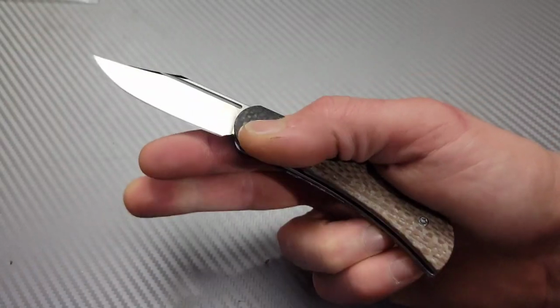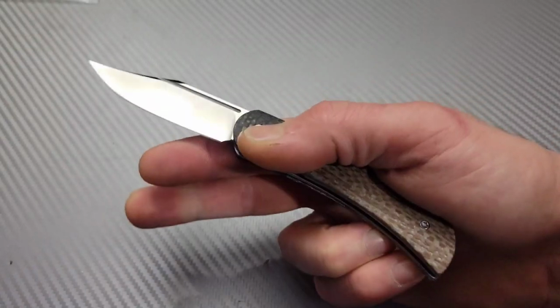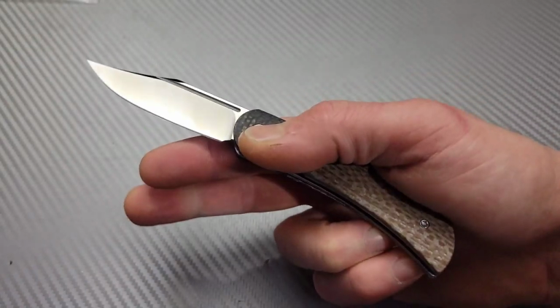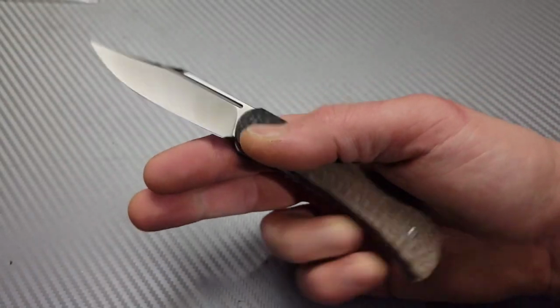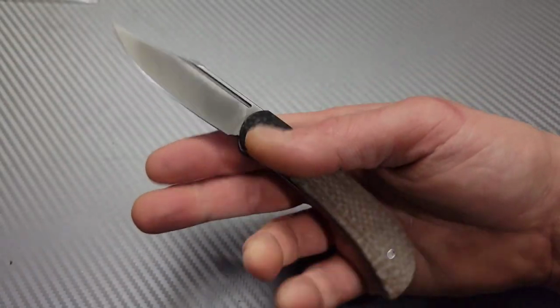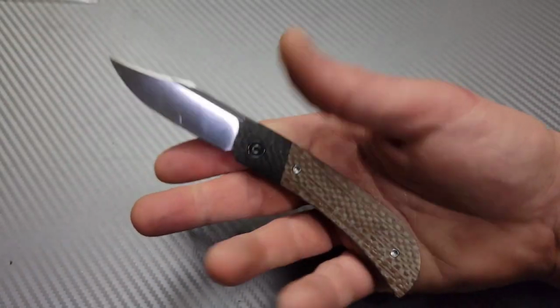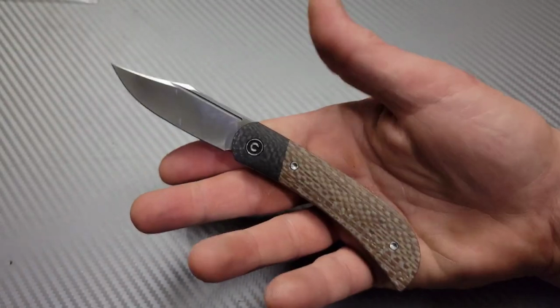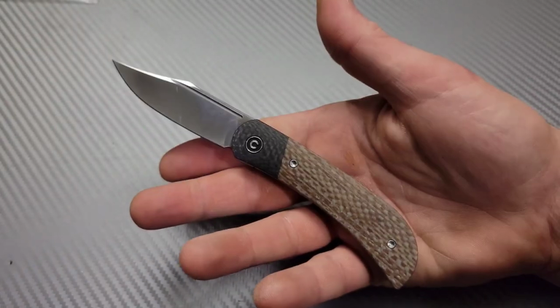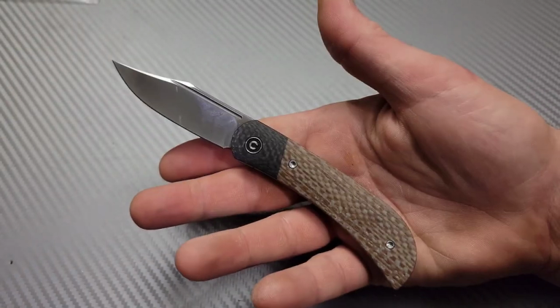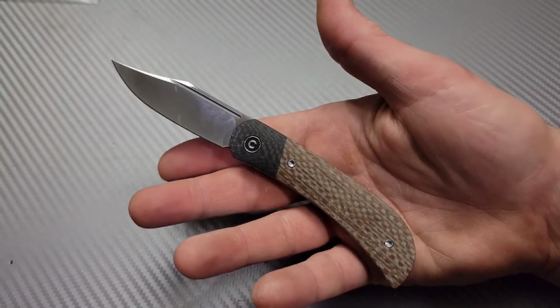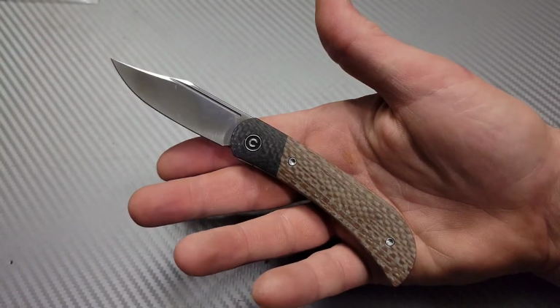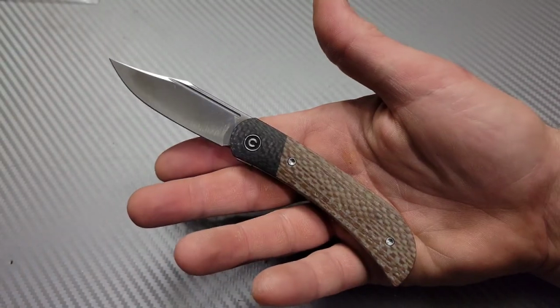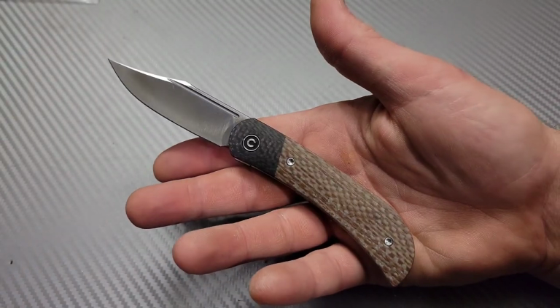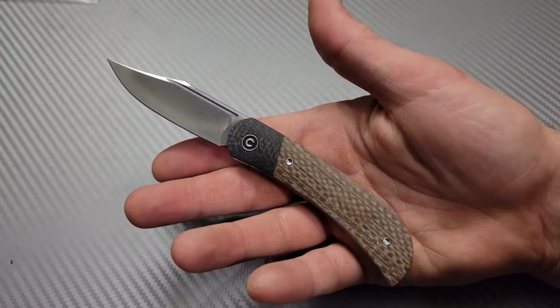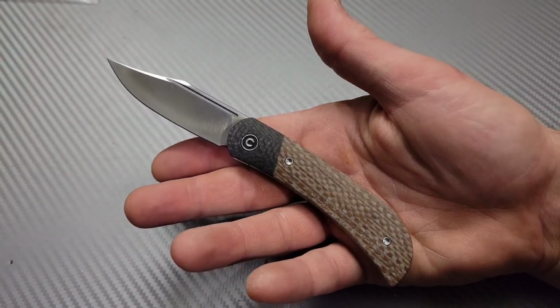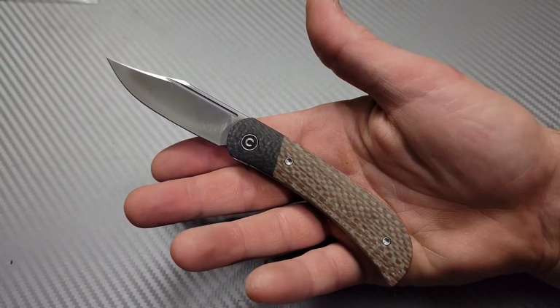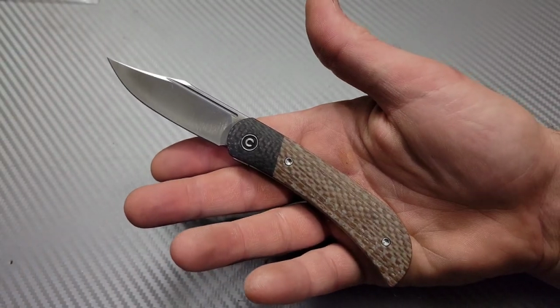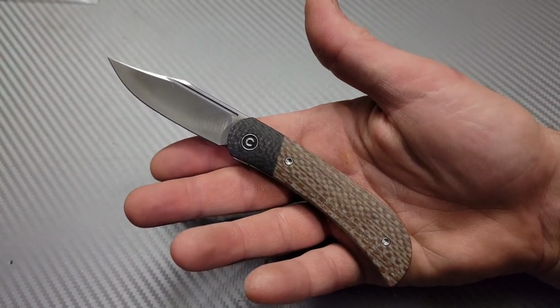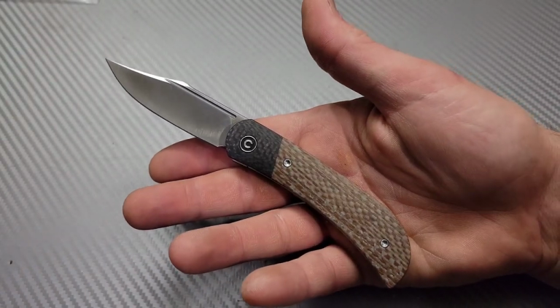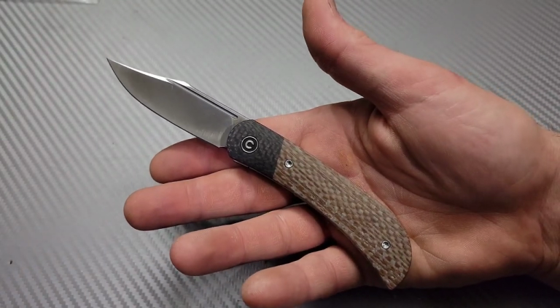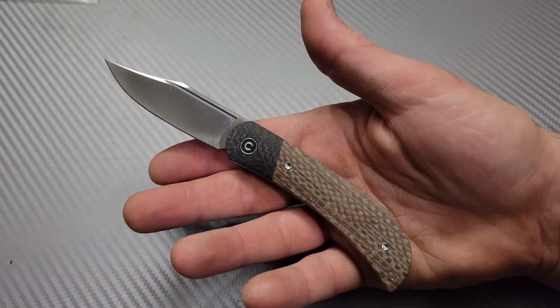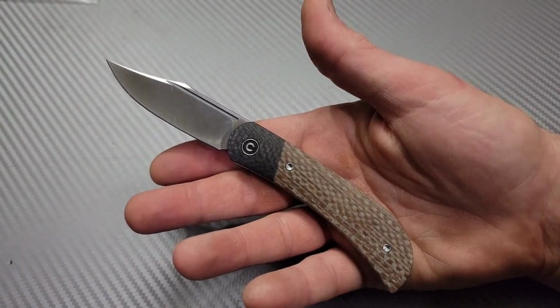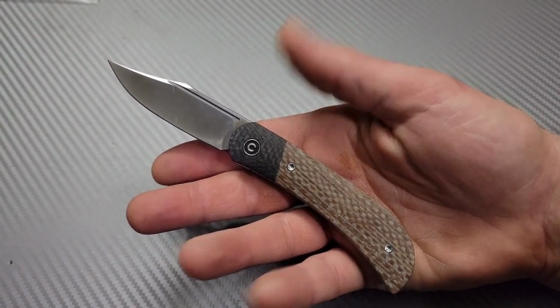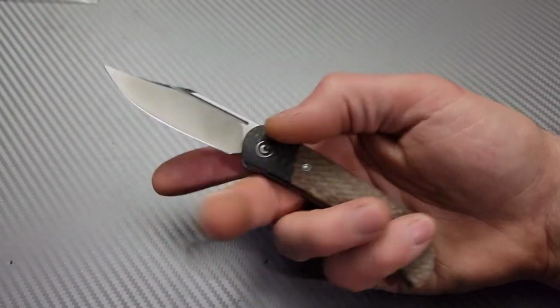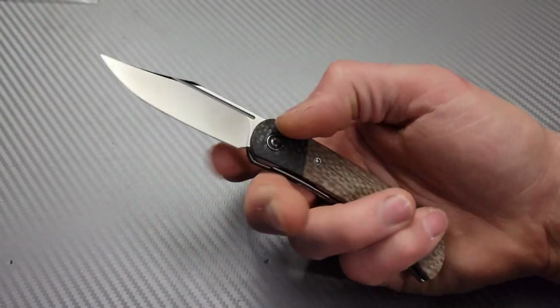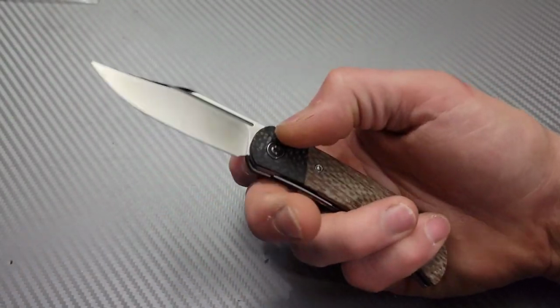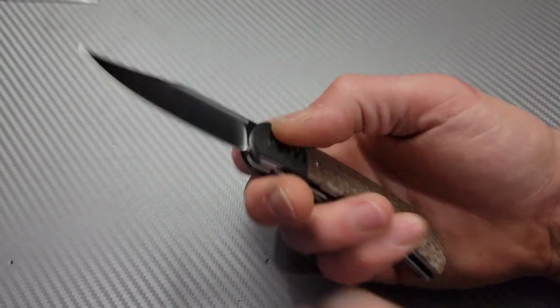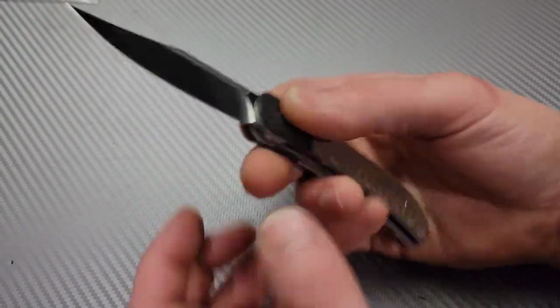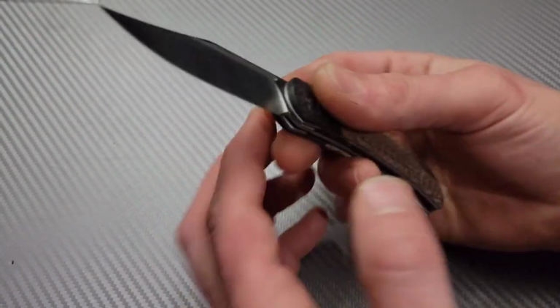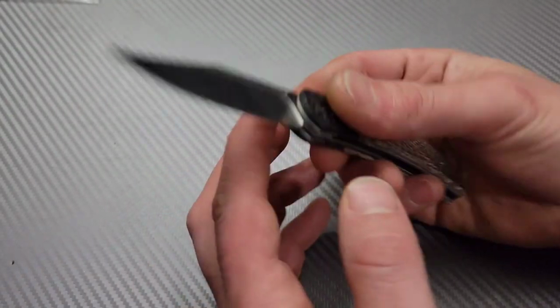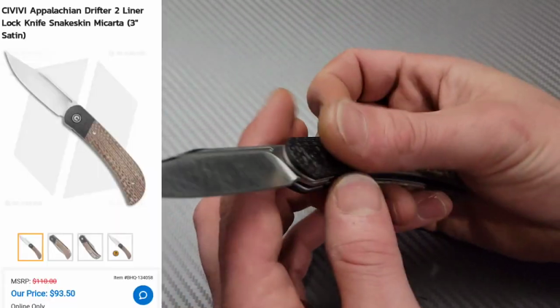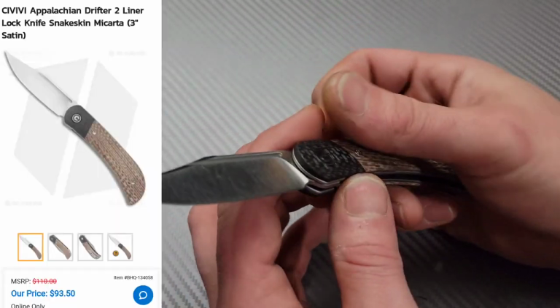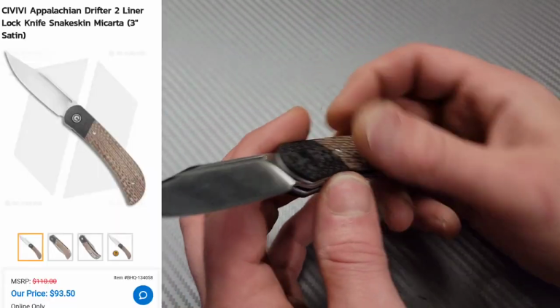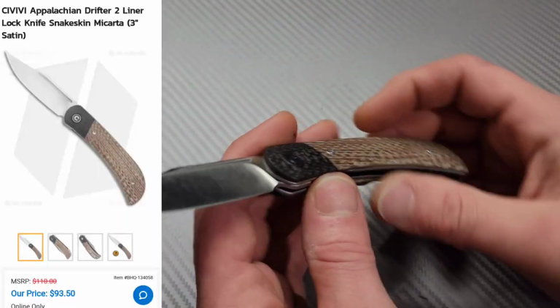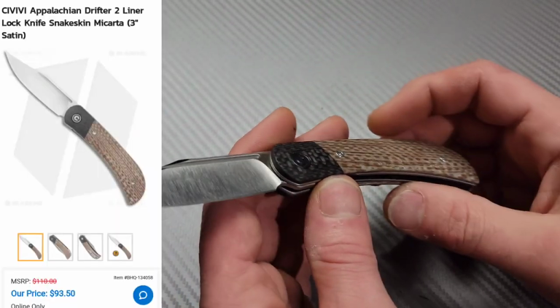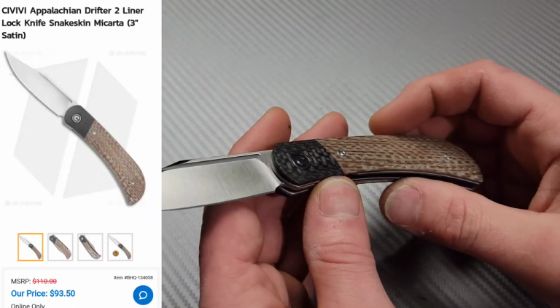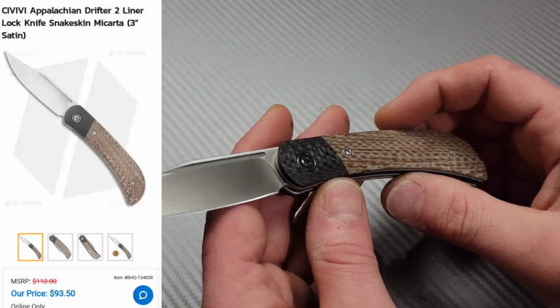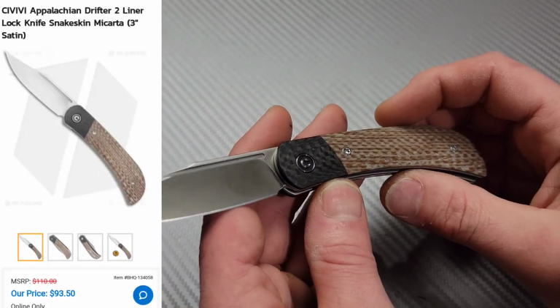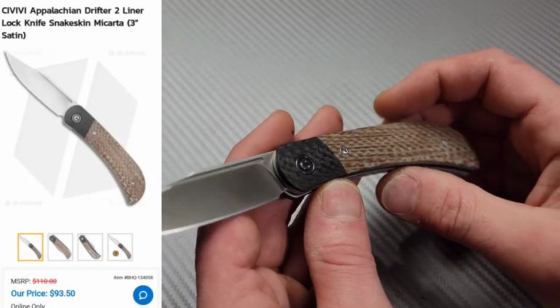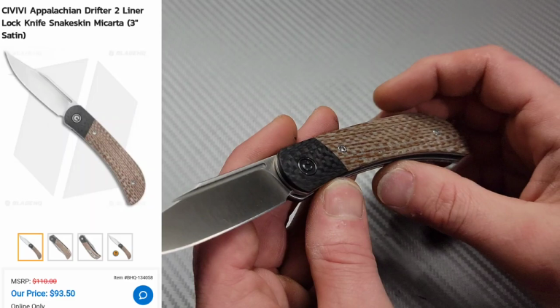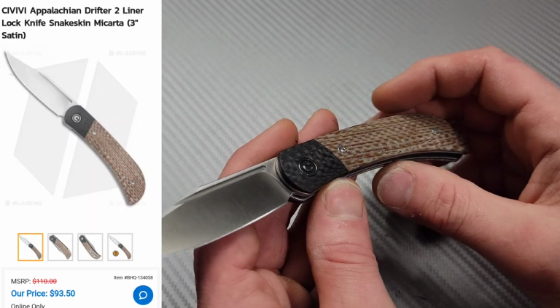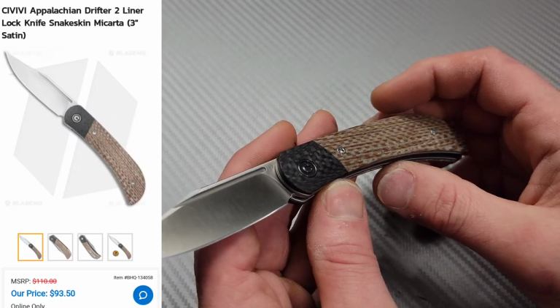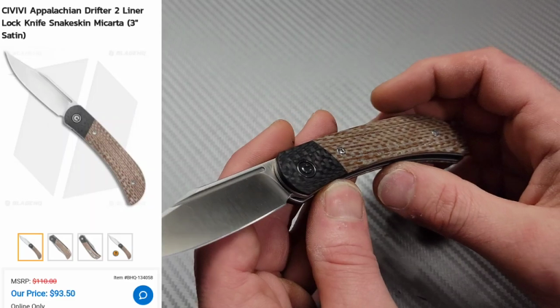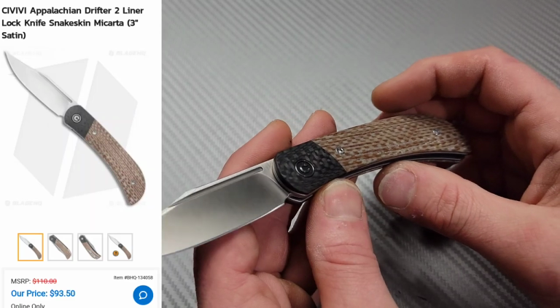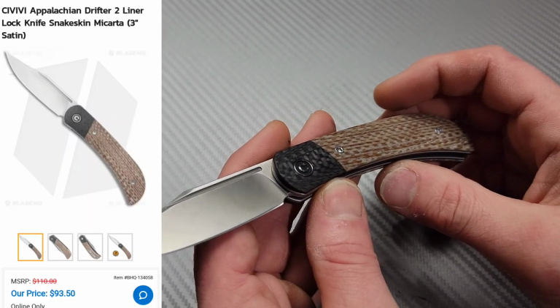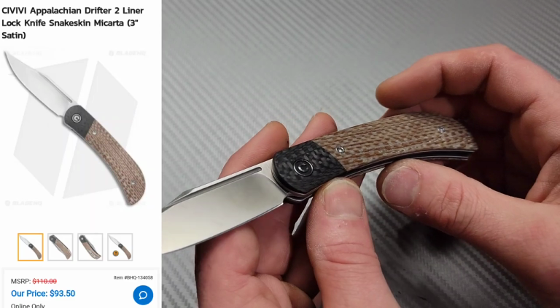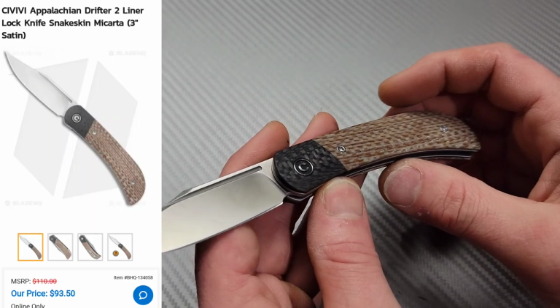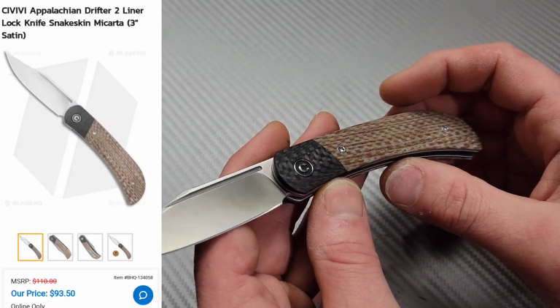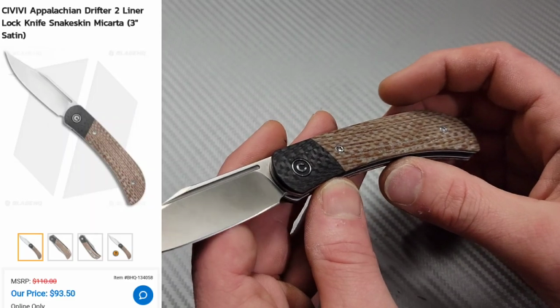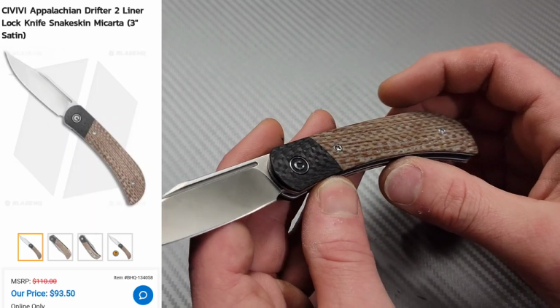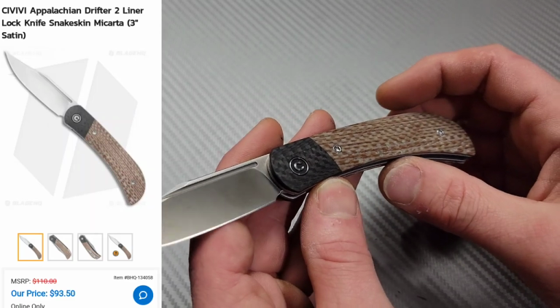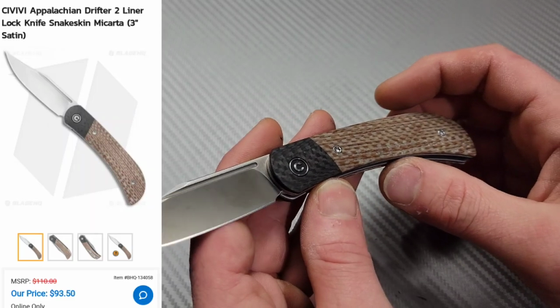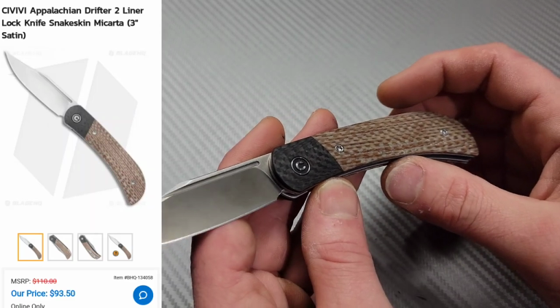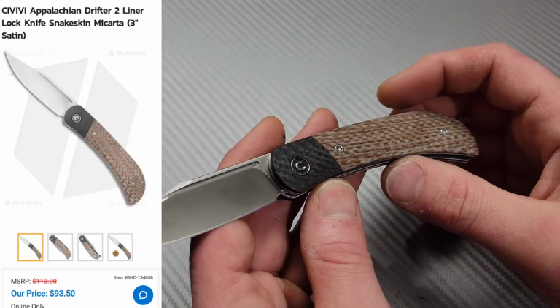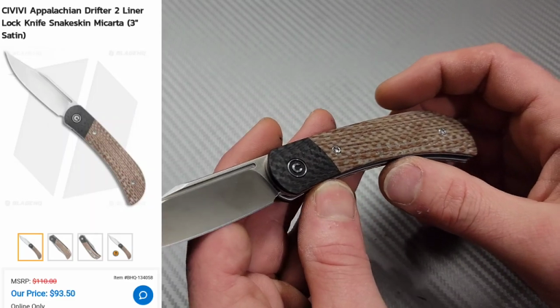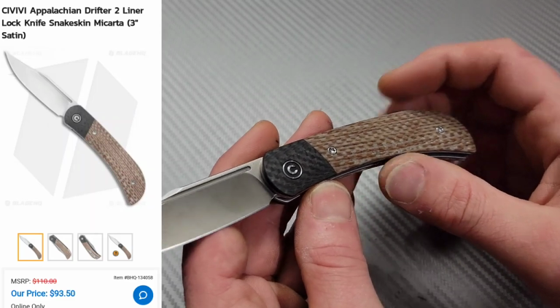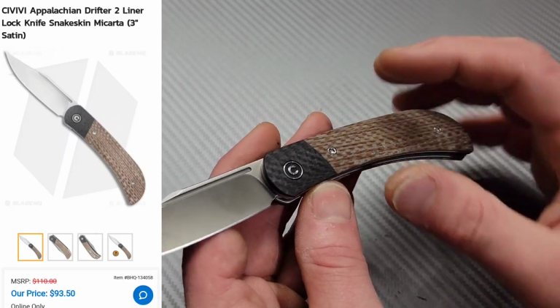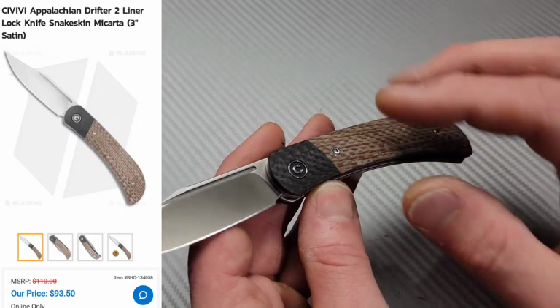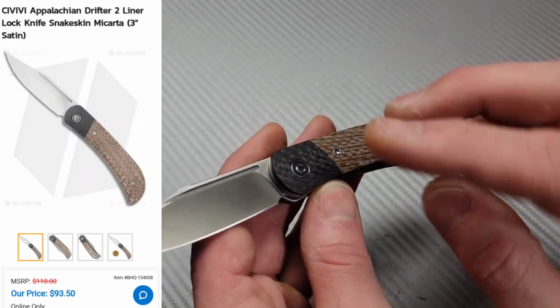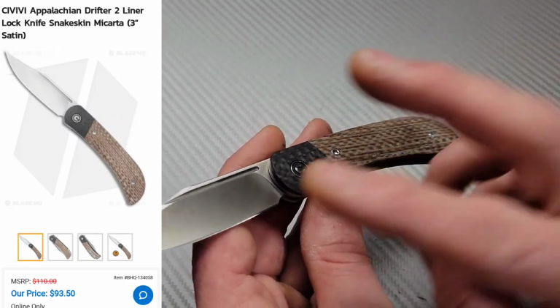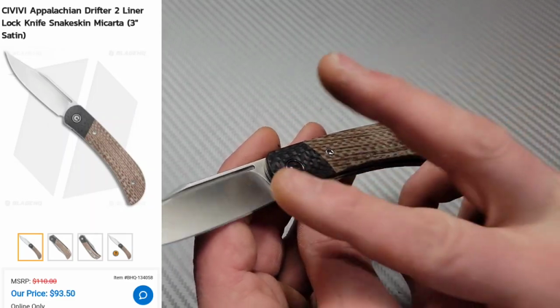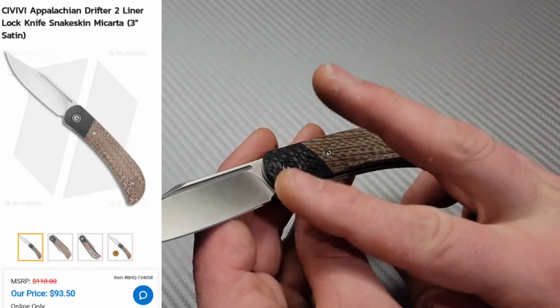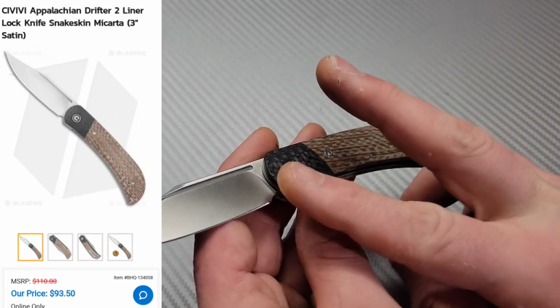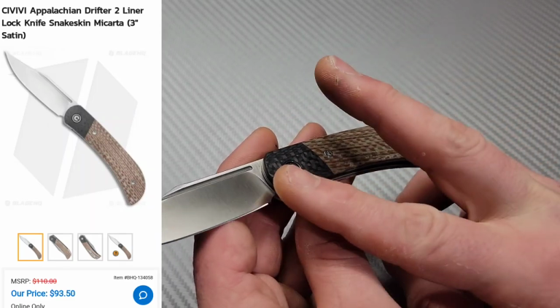Bang! Neves Knives, I'm Jared, and we got the Civivi Drifter 2.